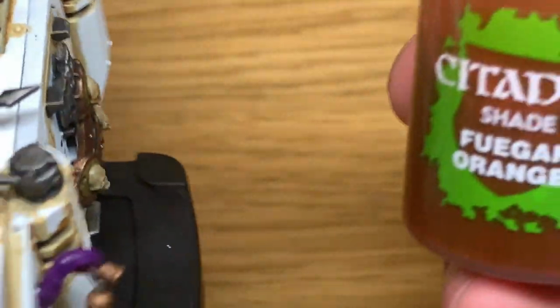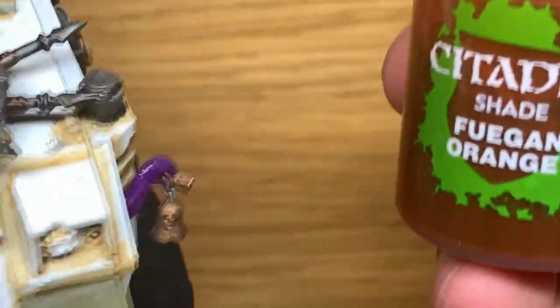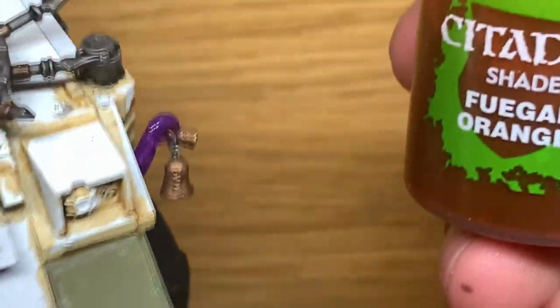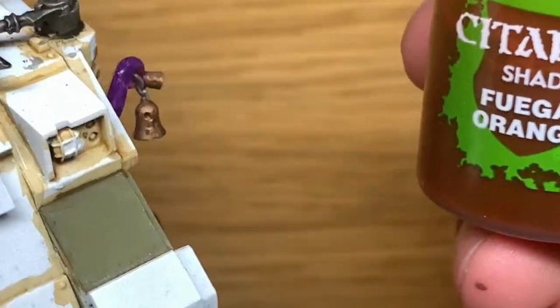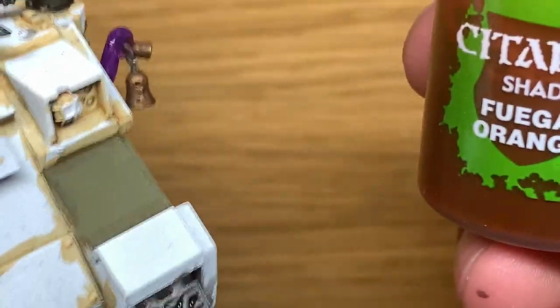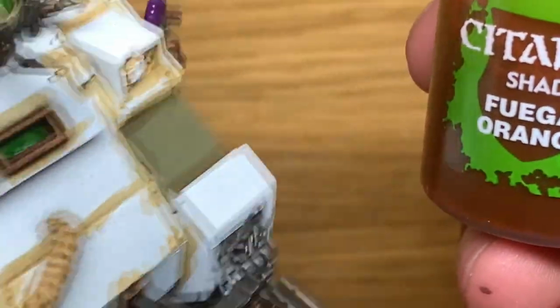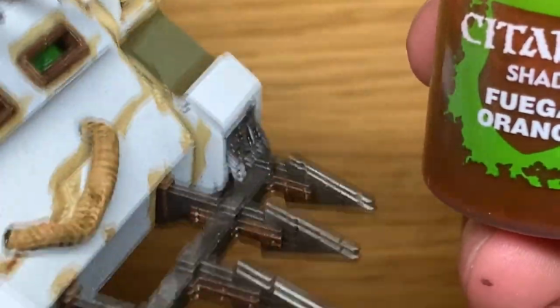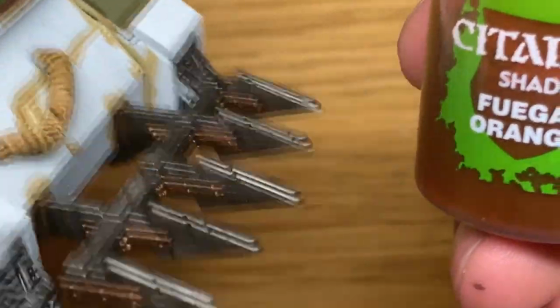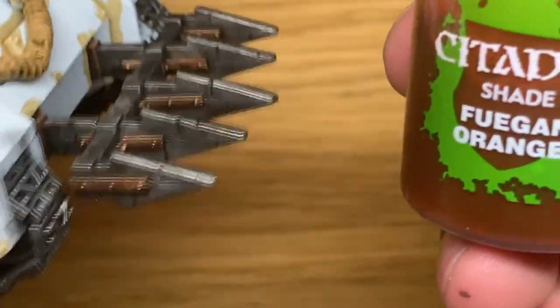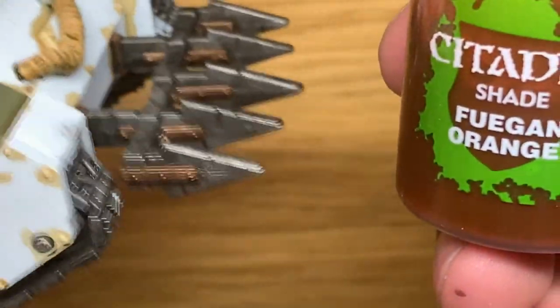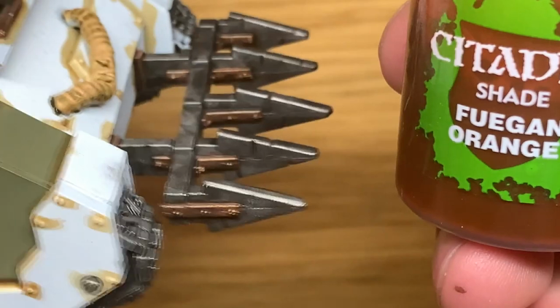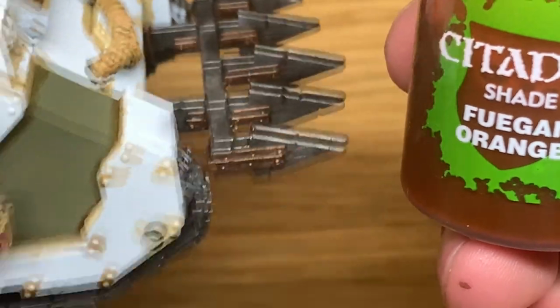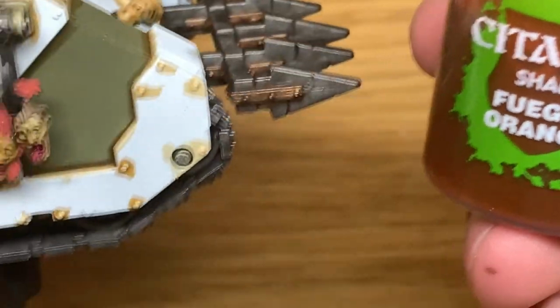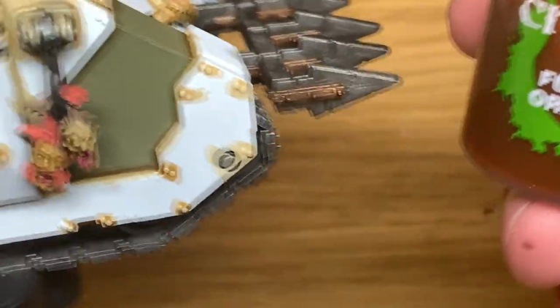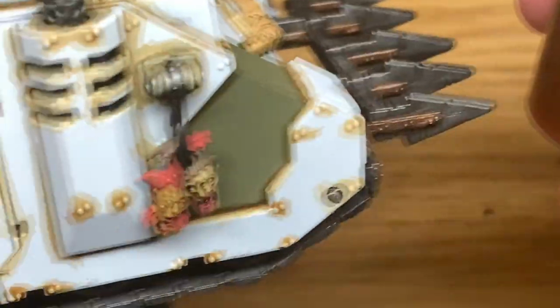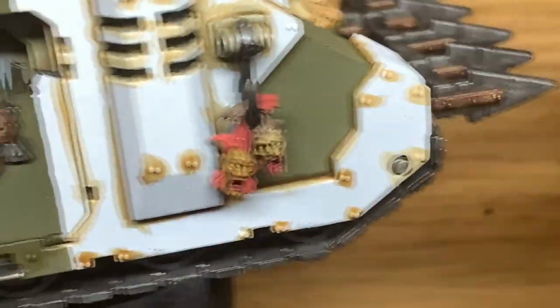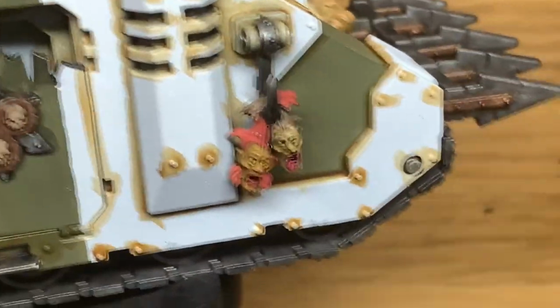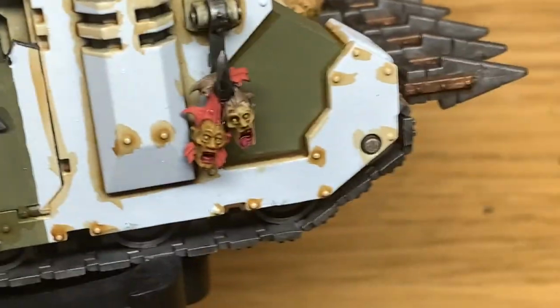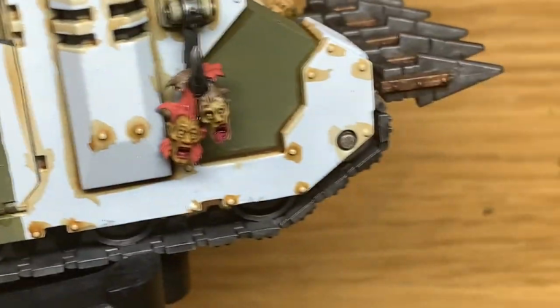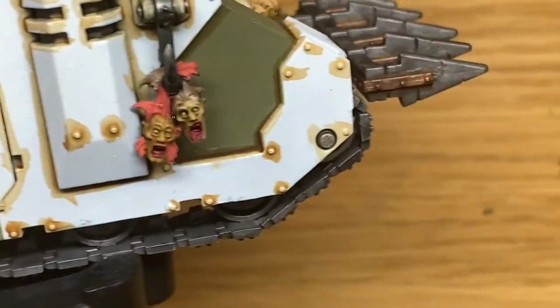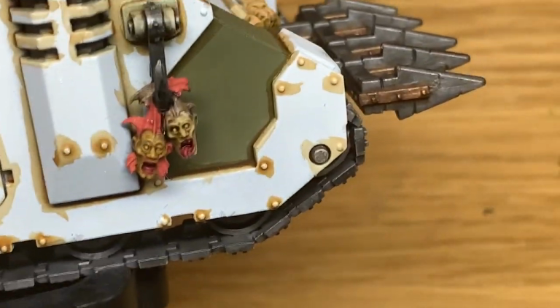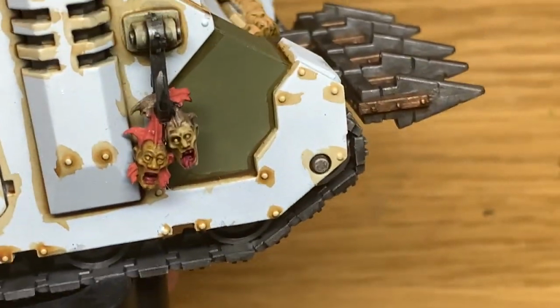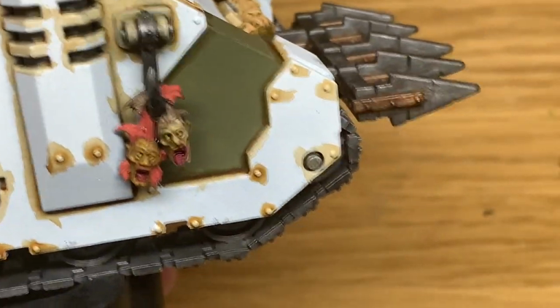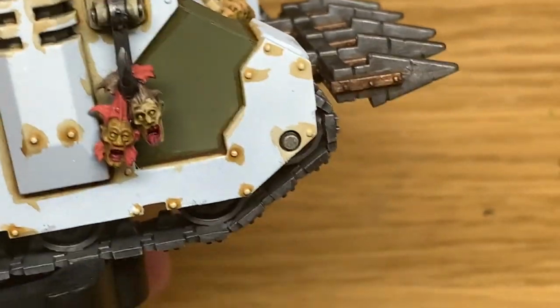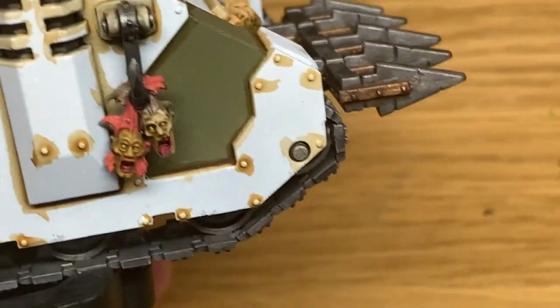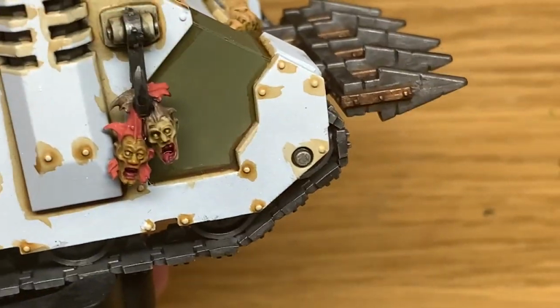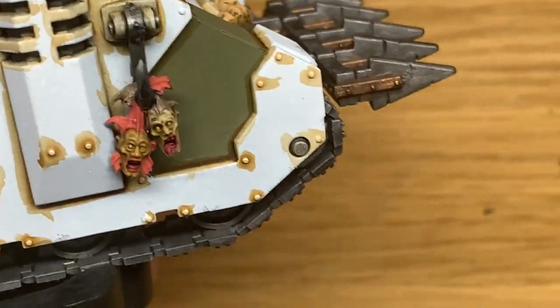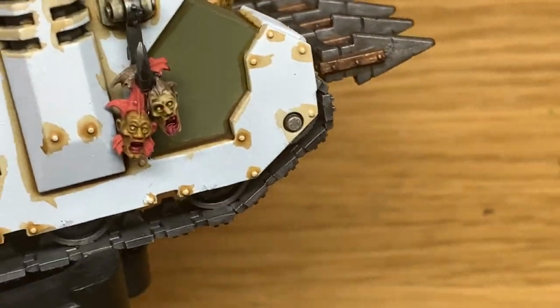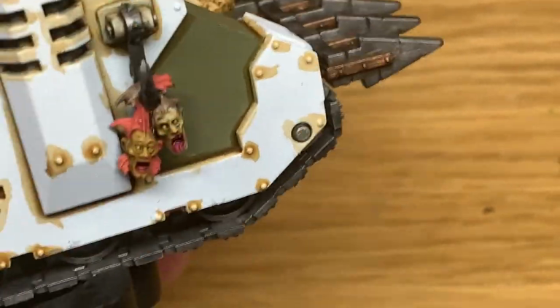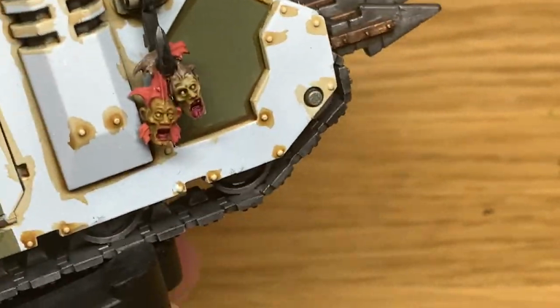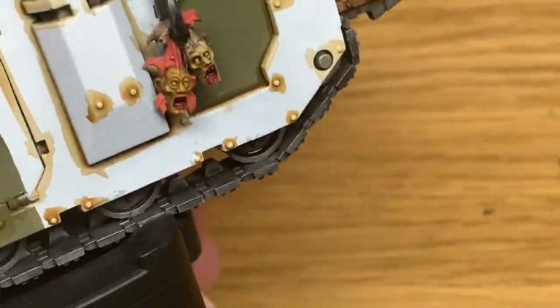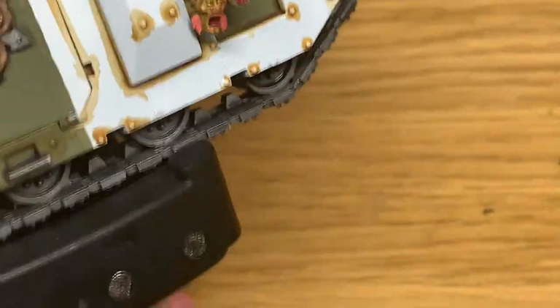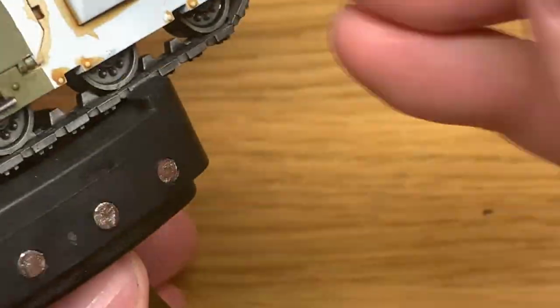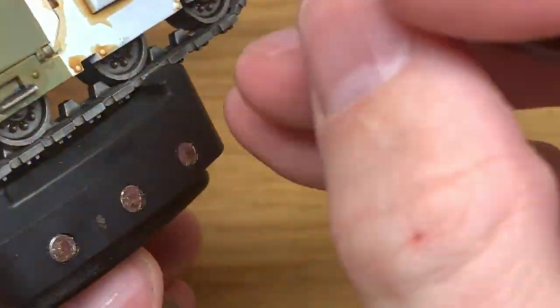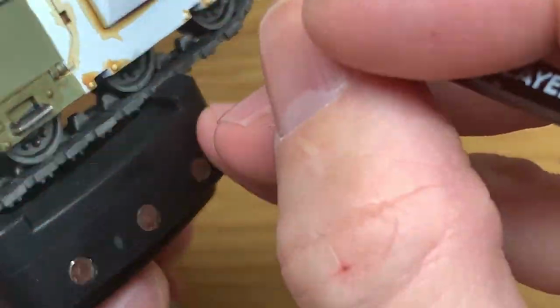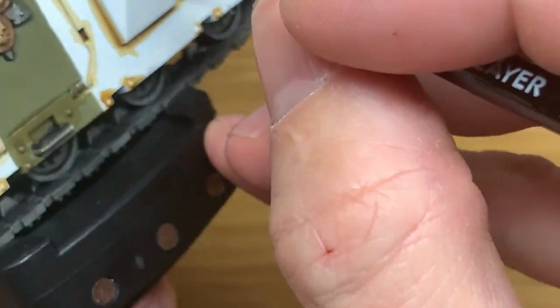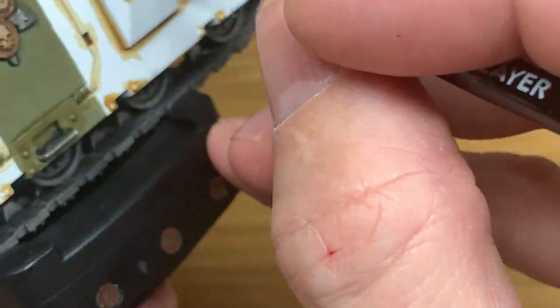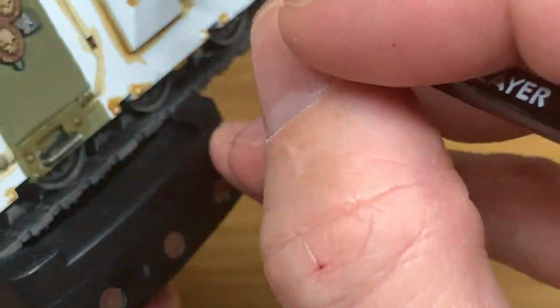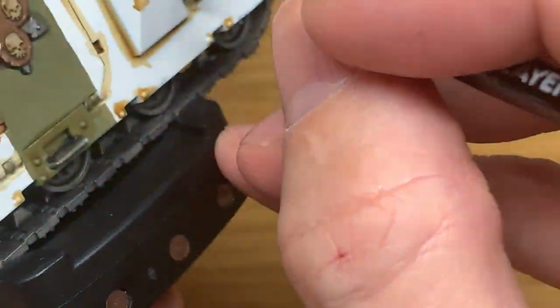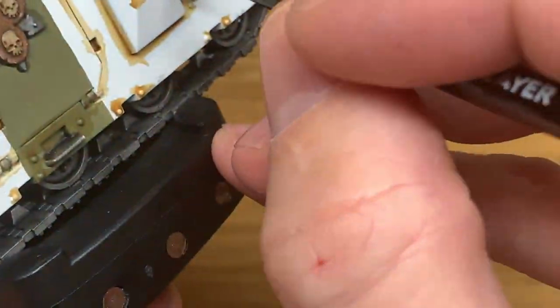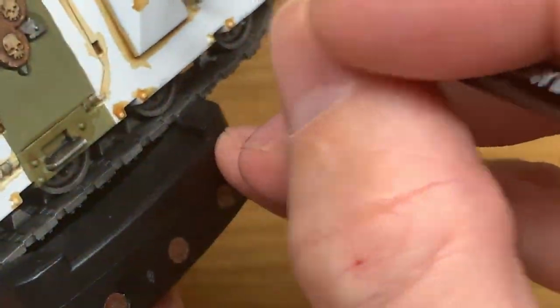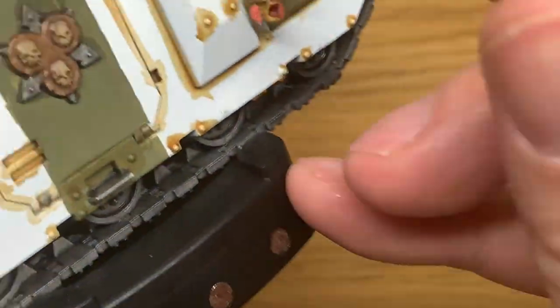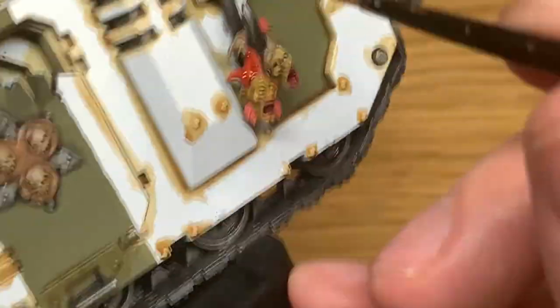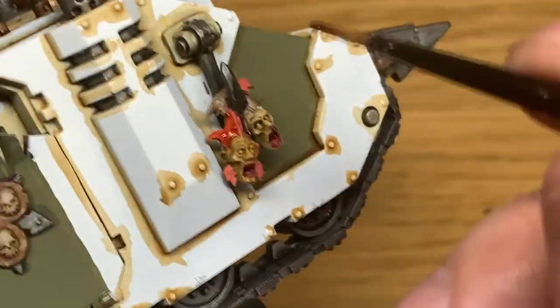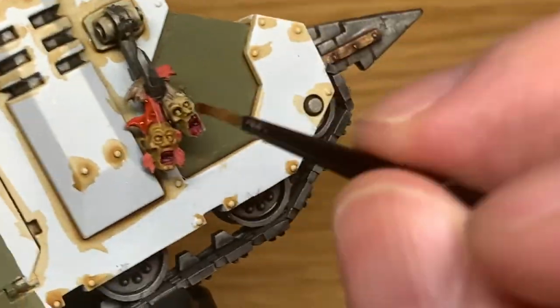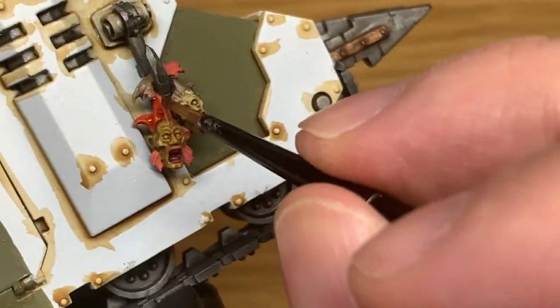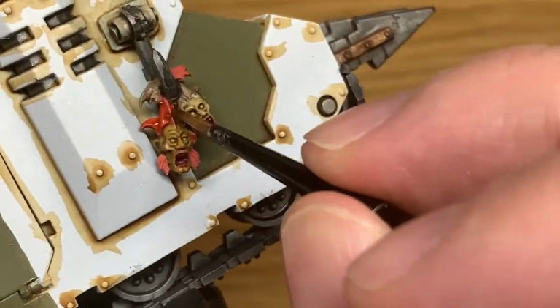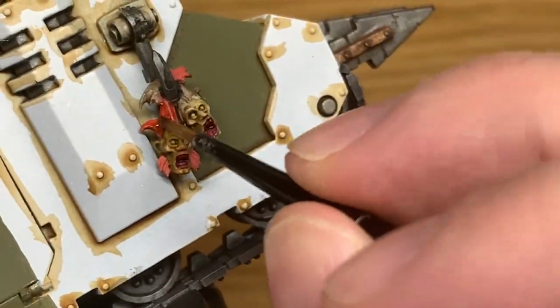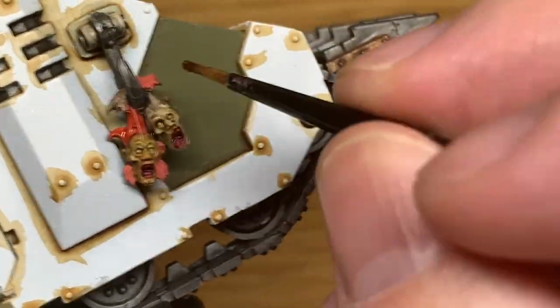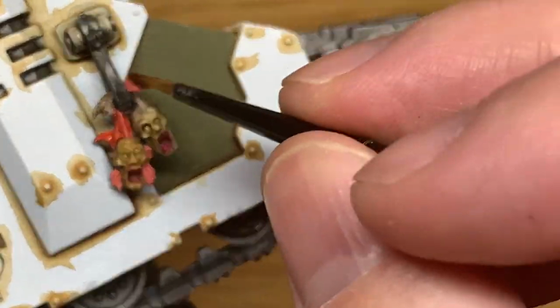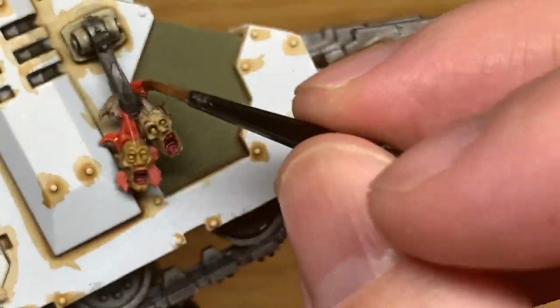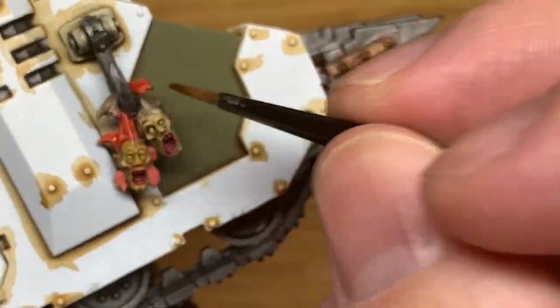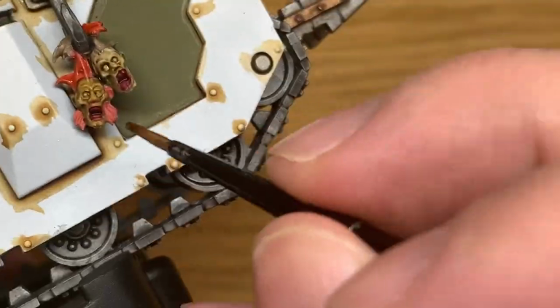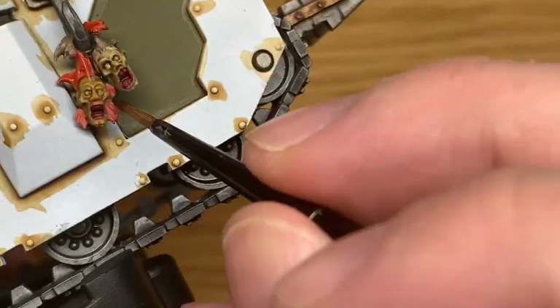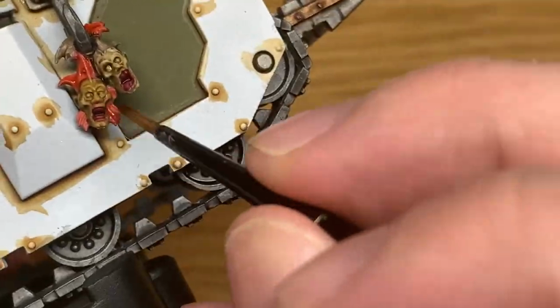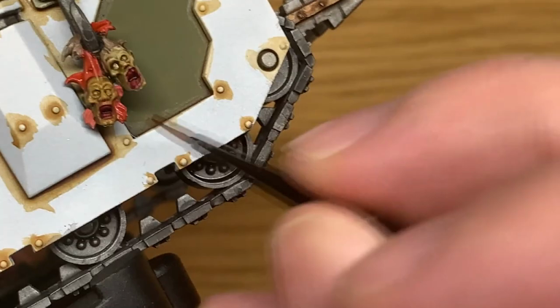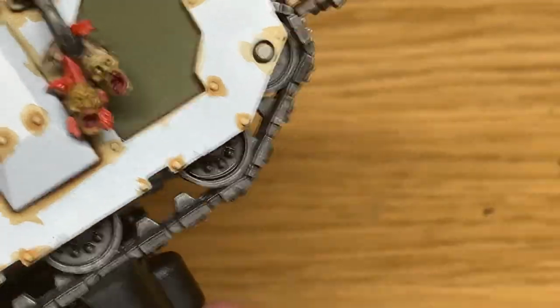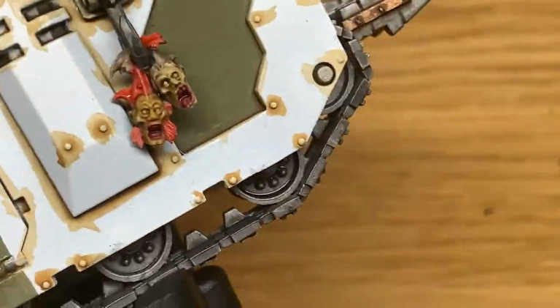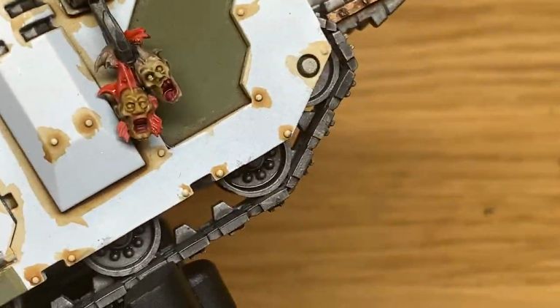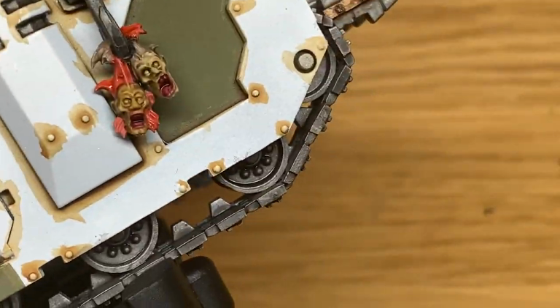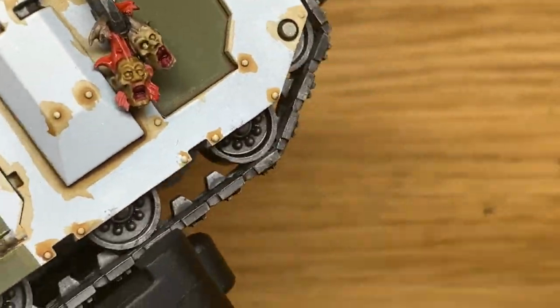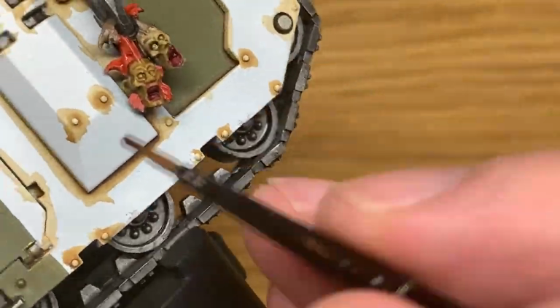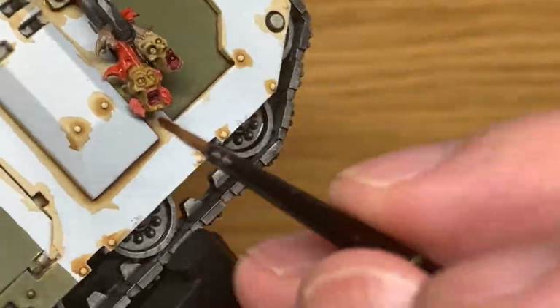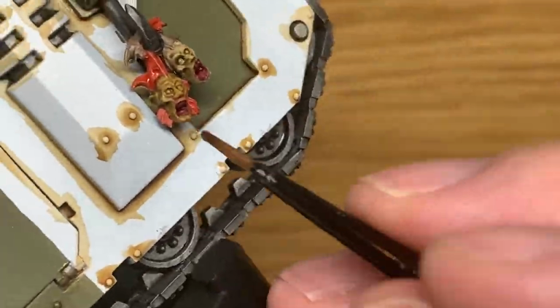Now it is Citadel Fugan Orange Shade. I'm going to be using this just to shade the hair on the left hand corpse head.